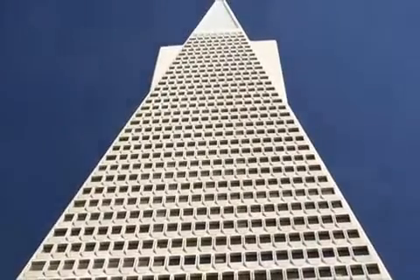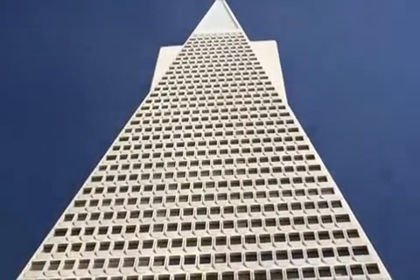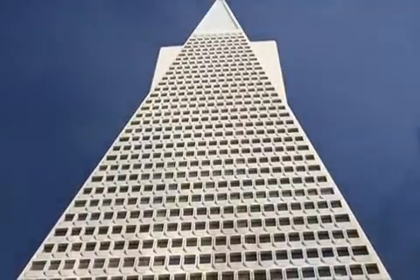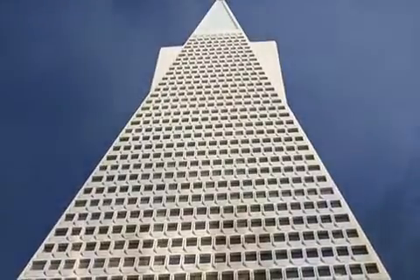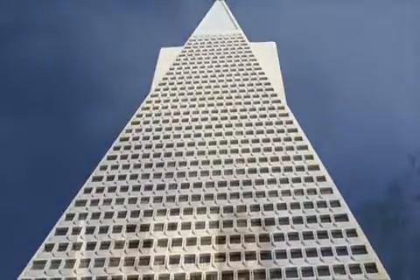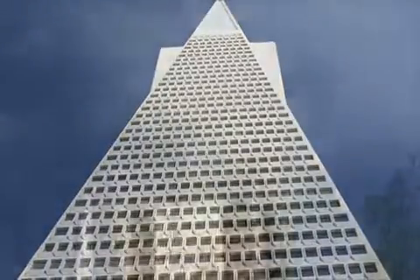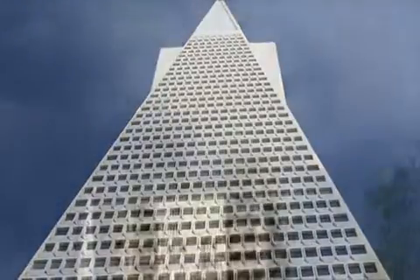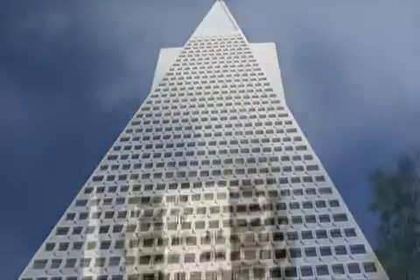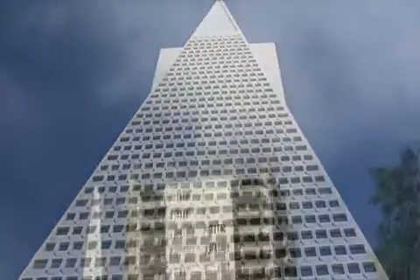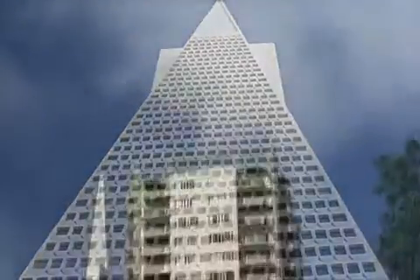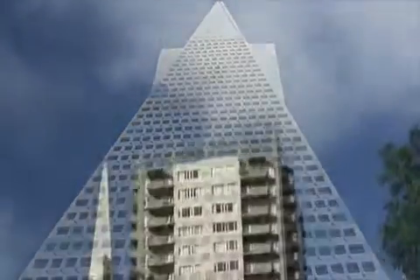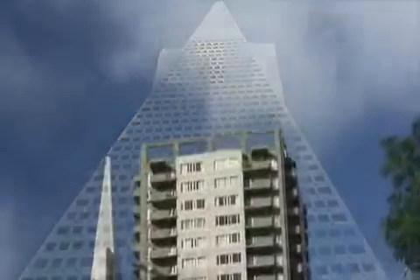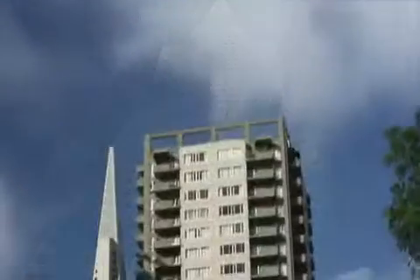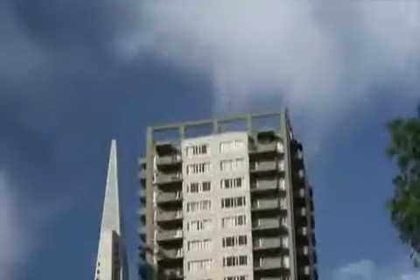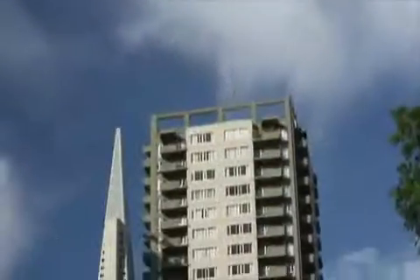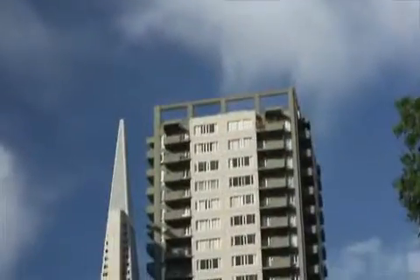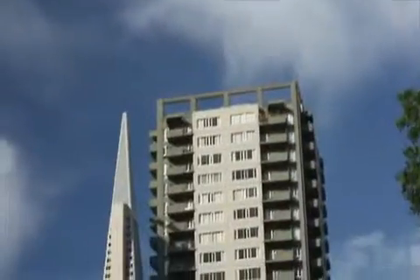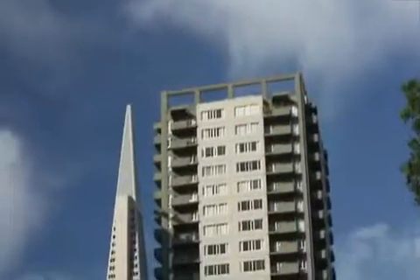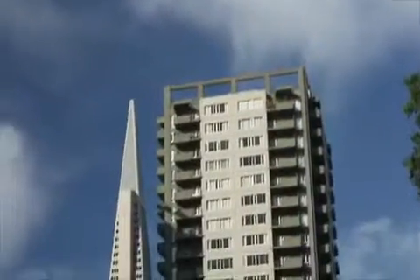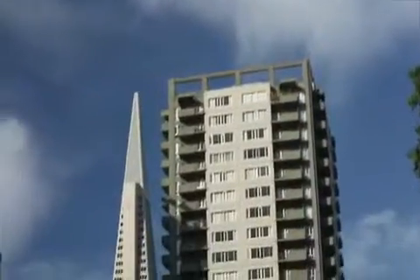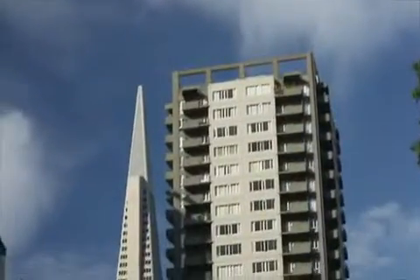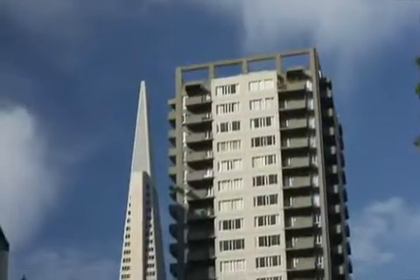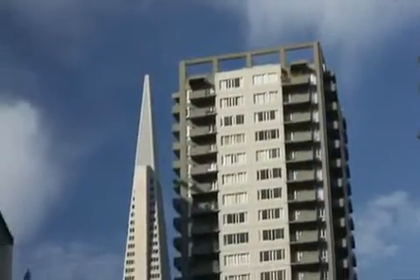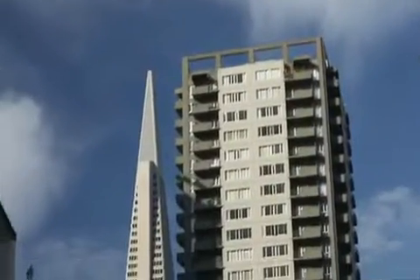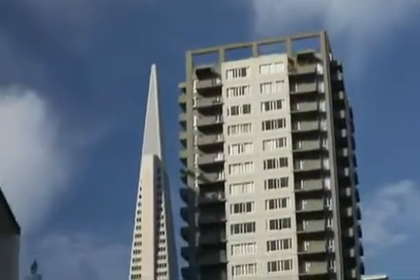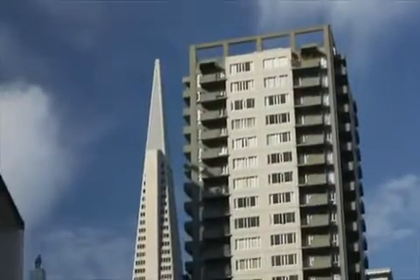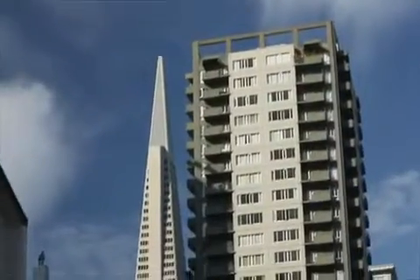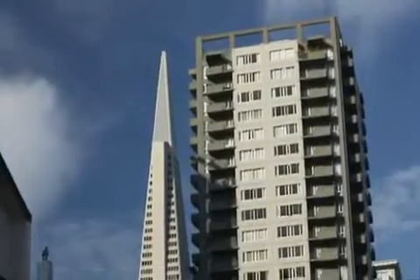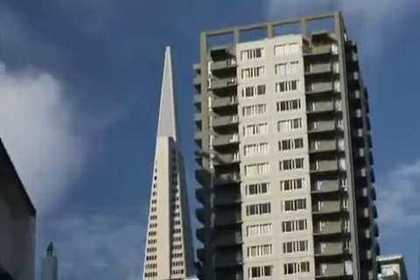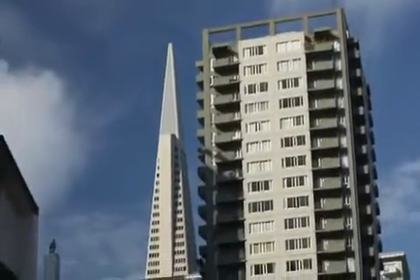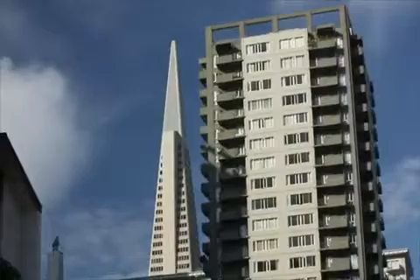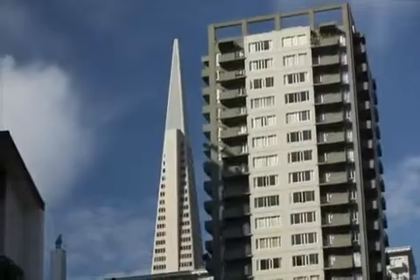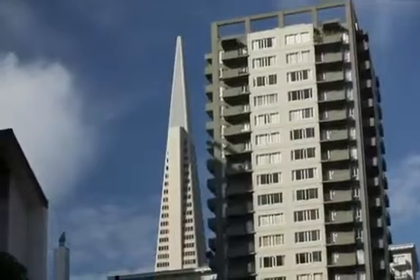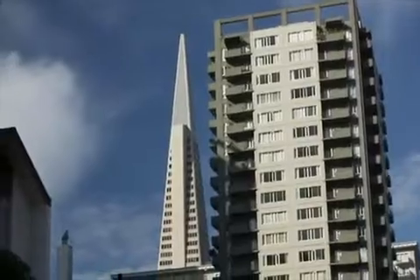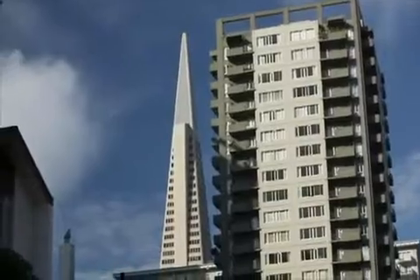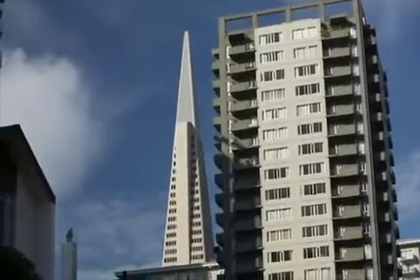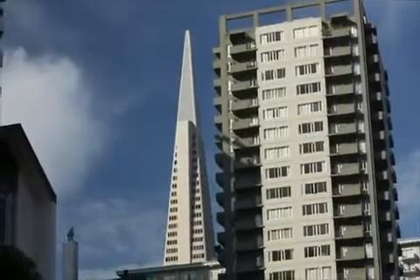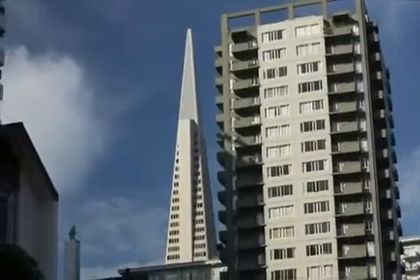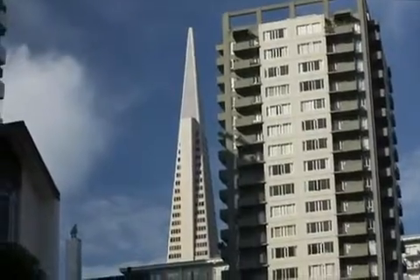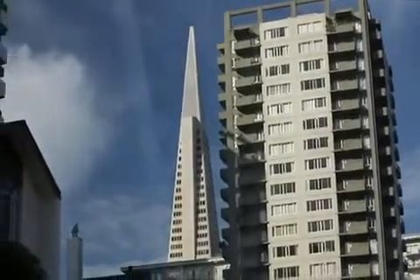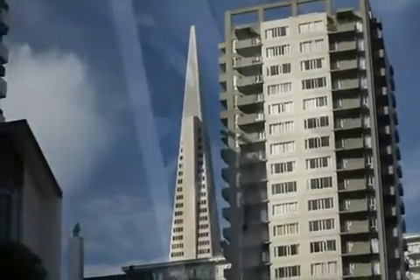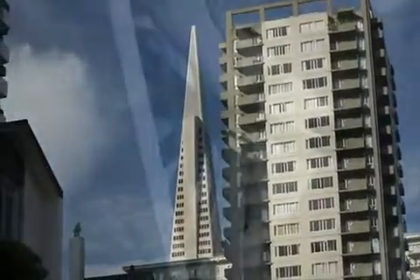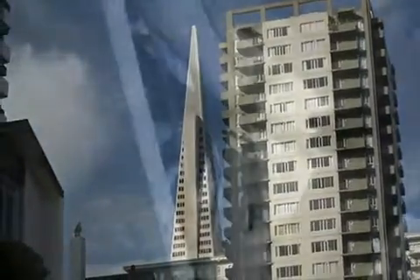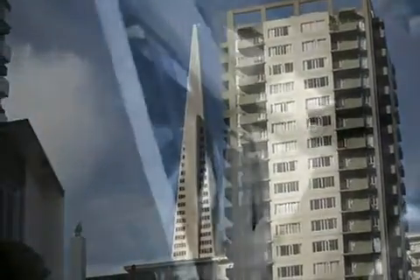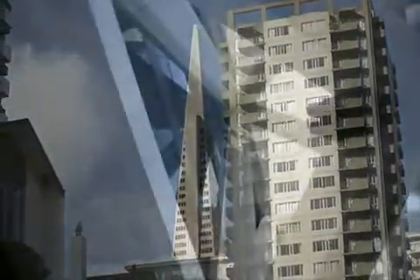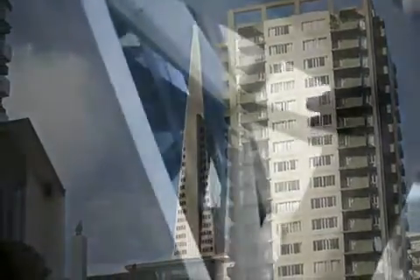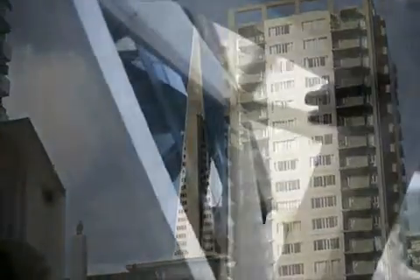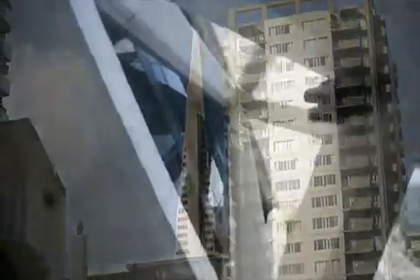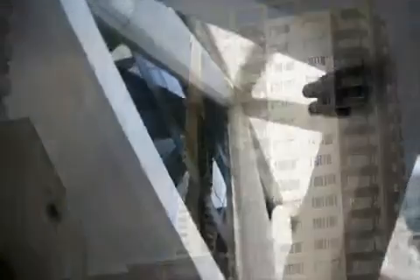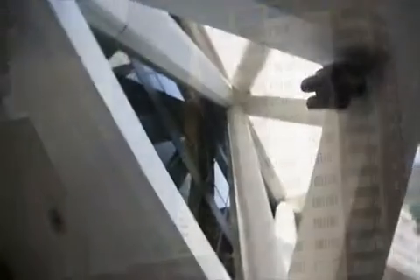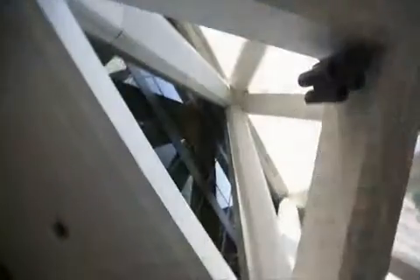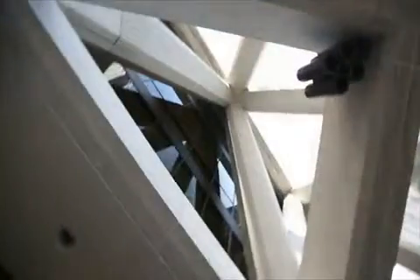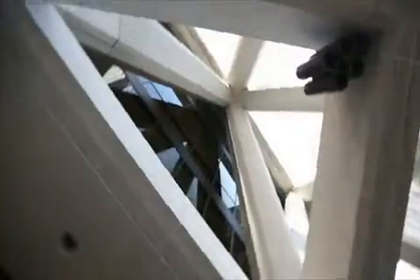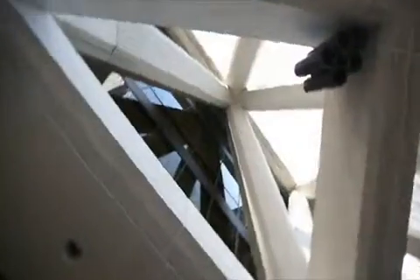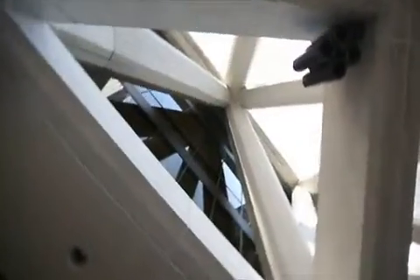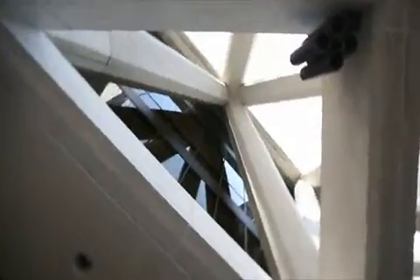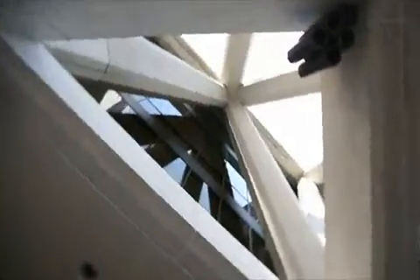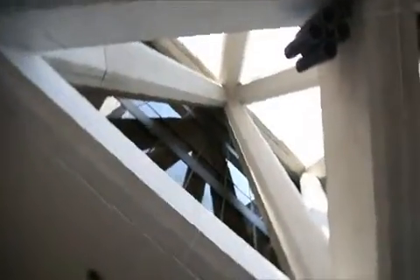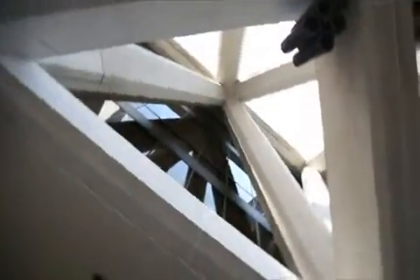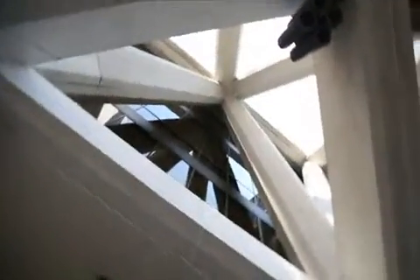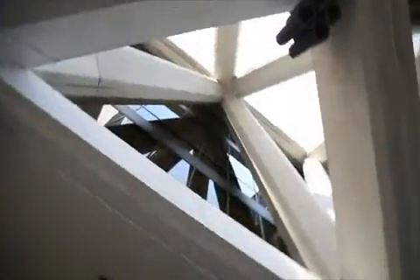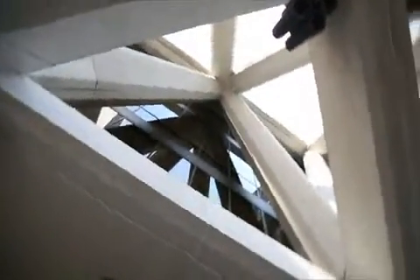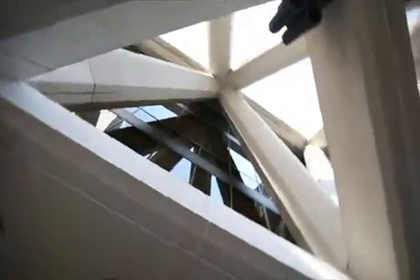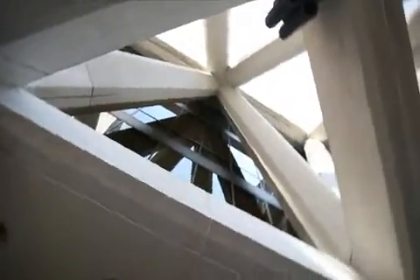So when San Francisco enacted the Green Building Ordinance in 2008, its requirements were embraced and easily implemented at the Pyramid.